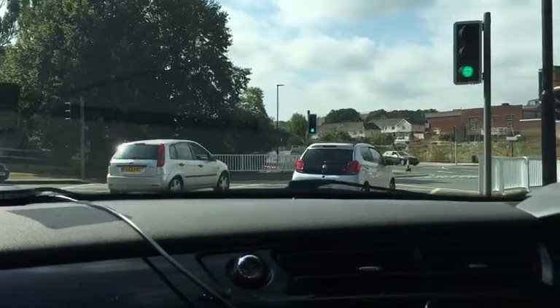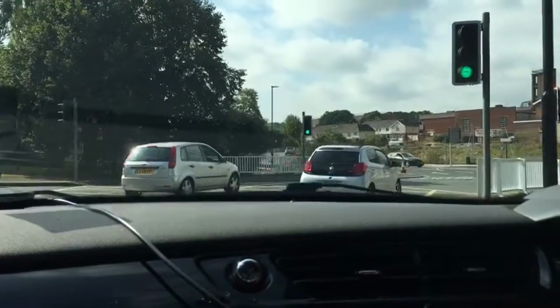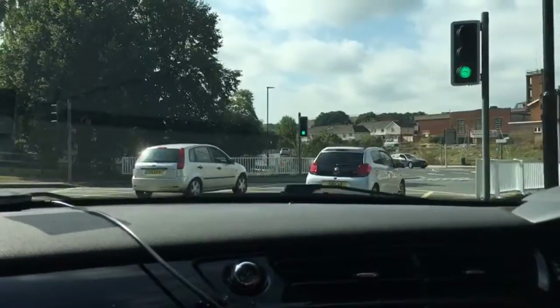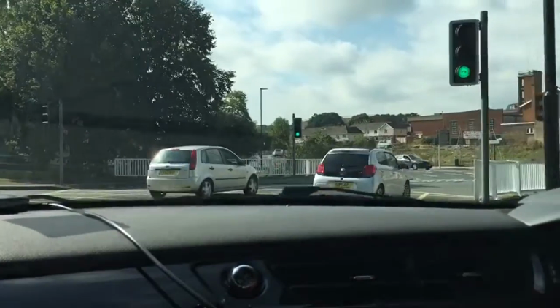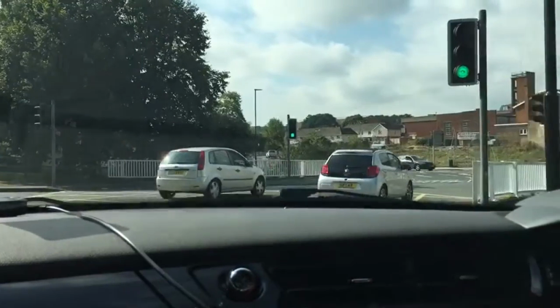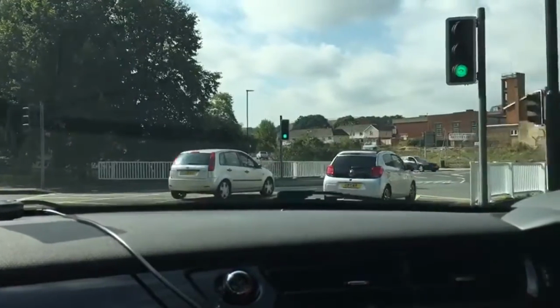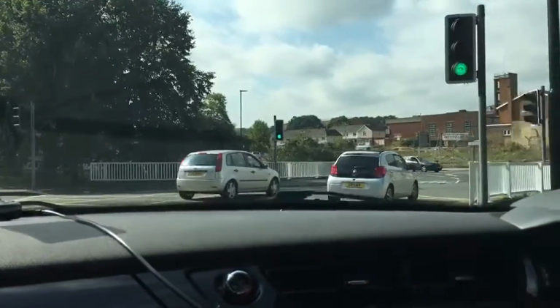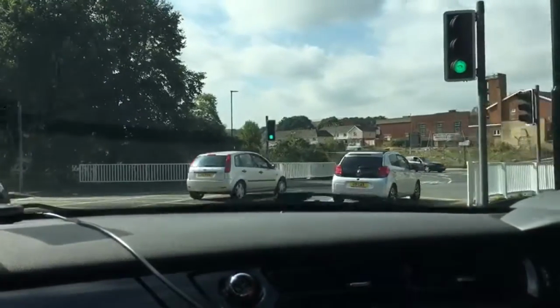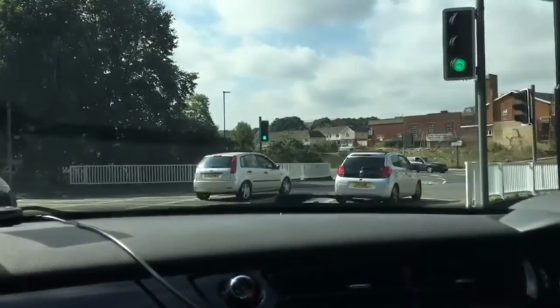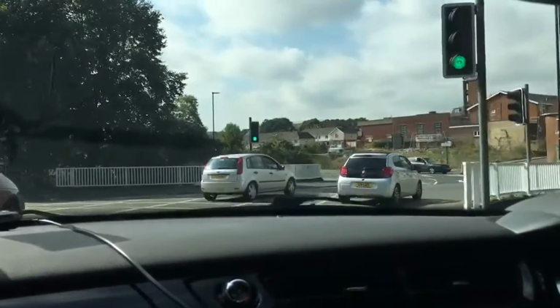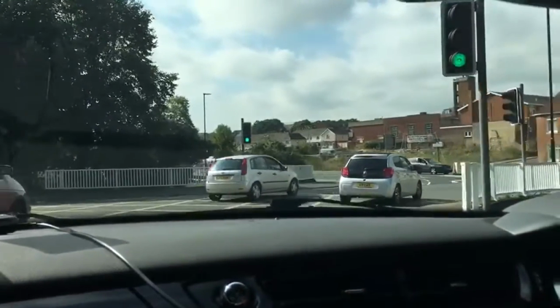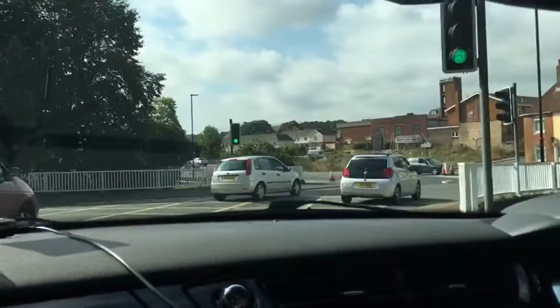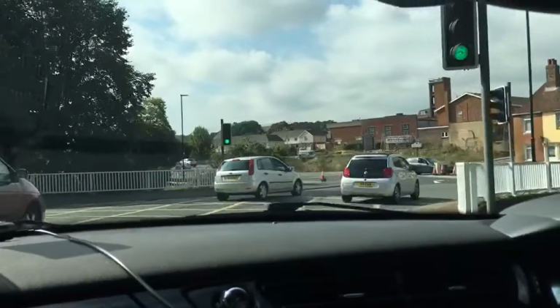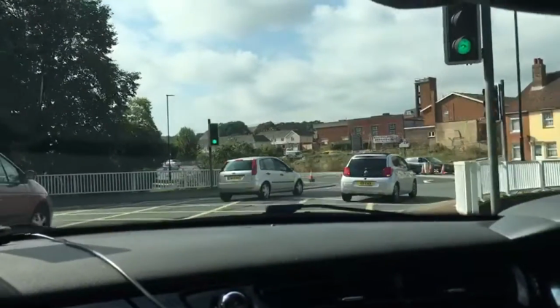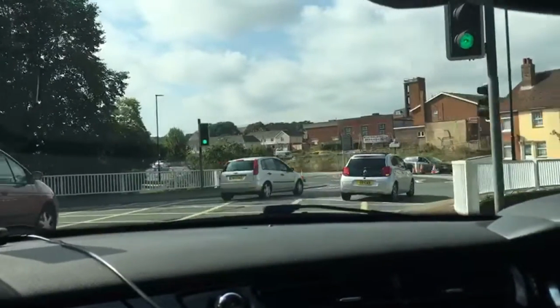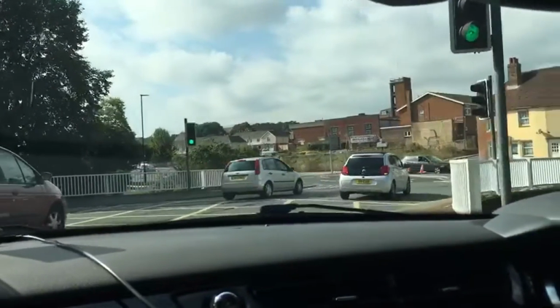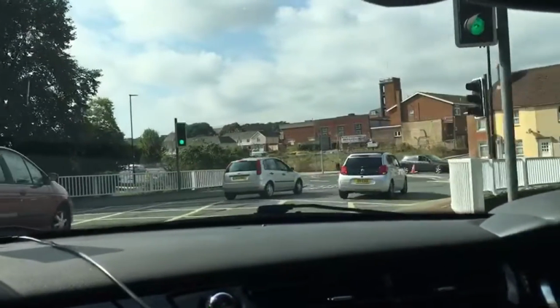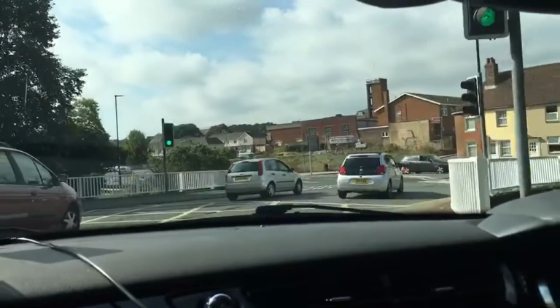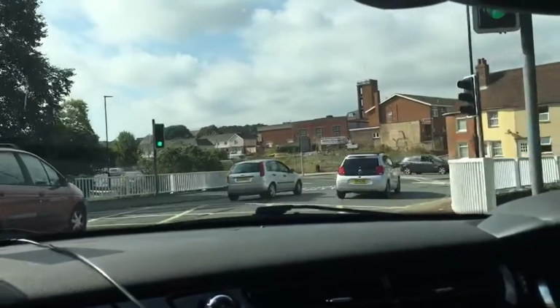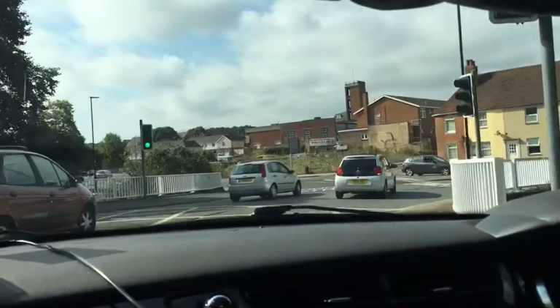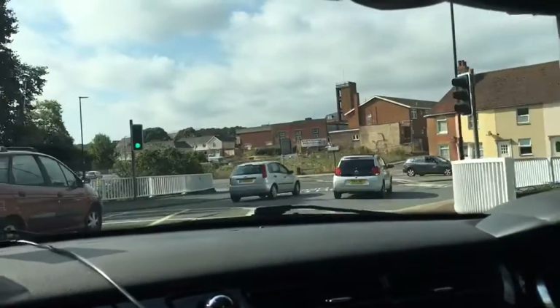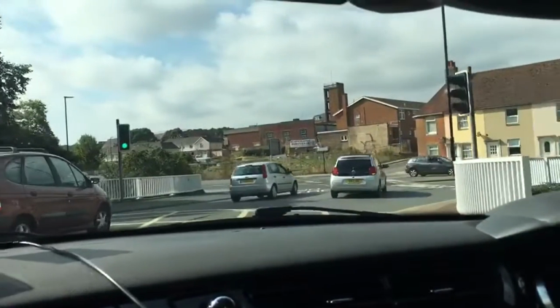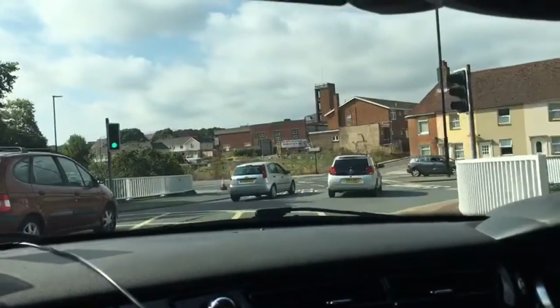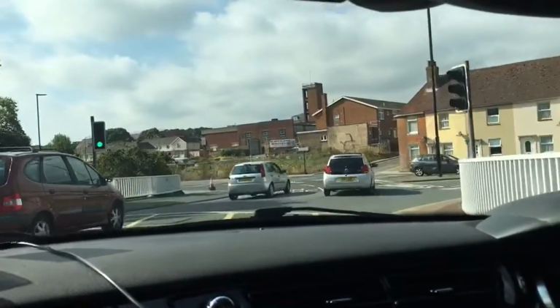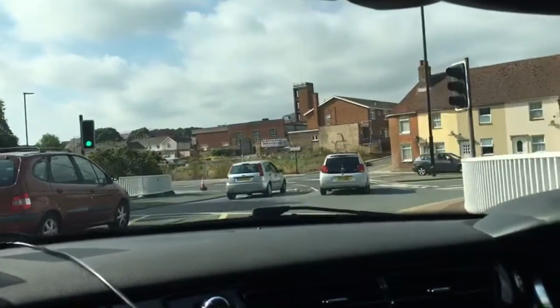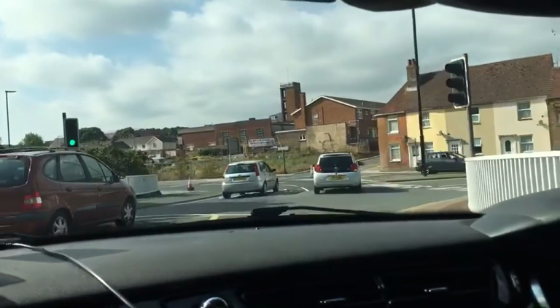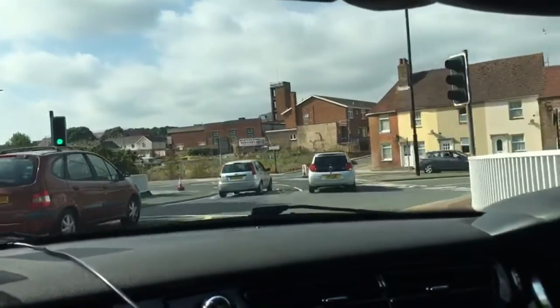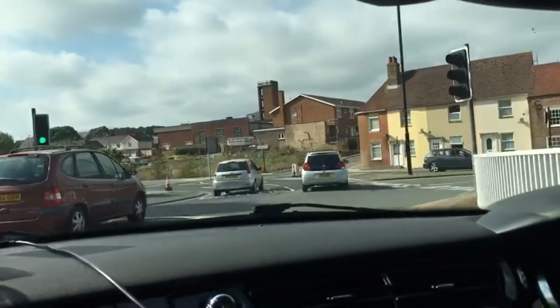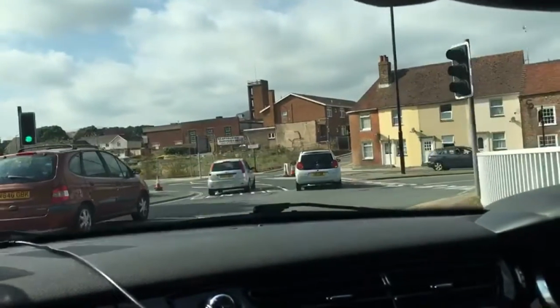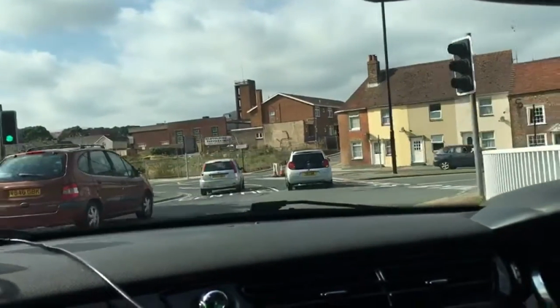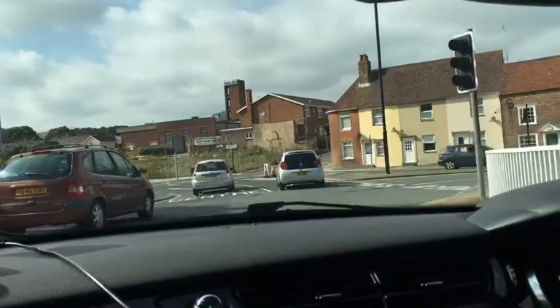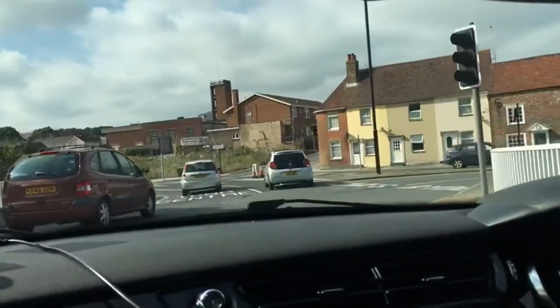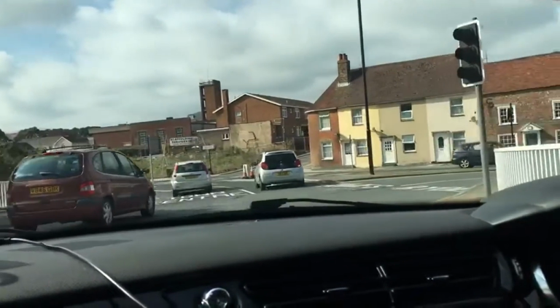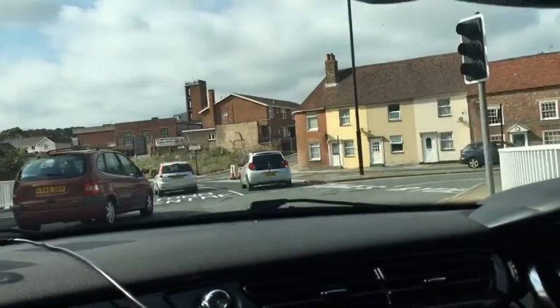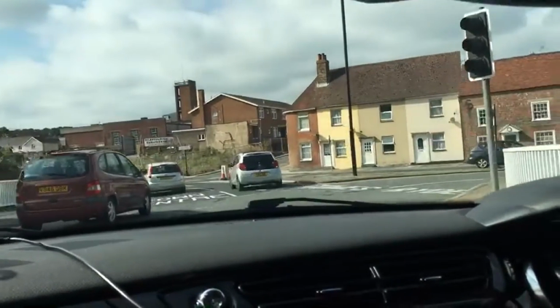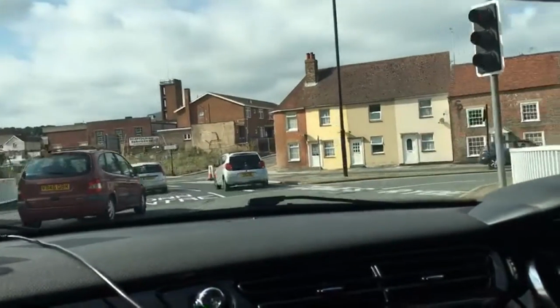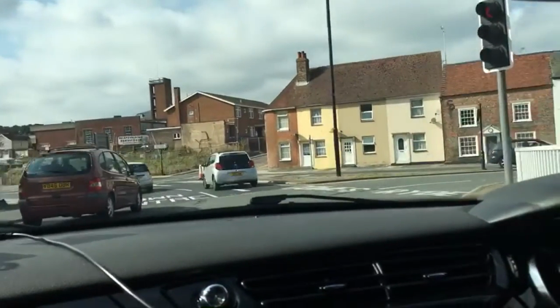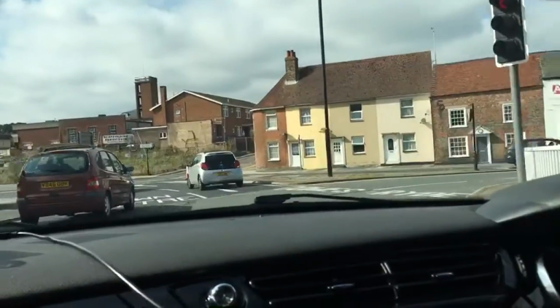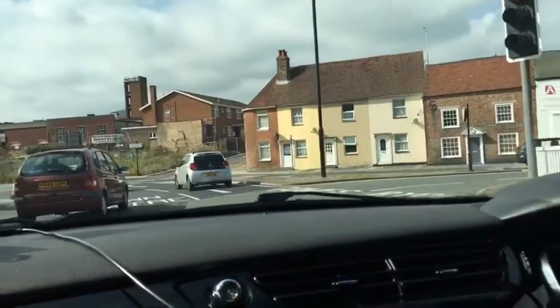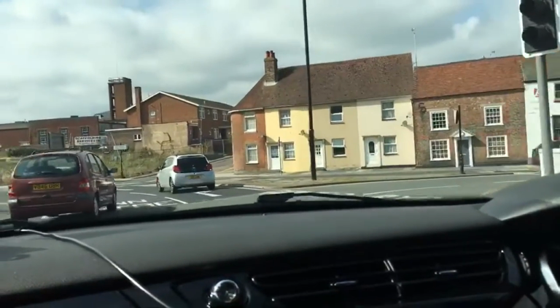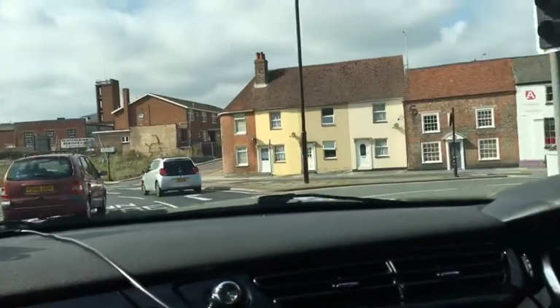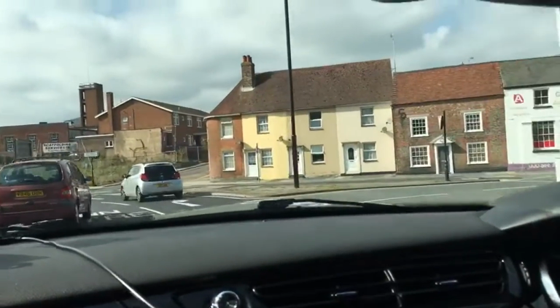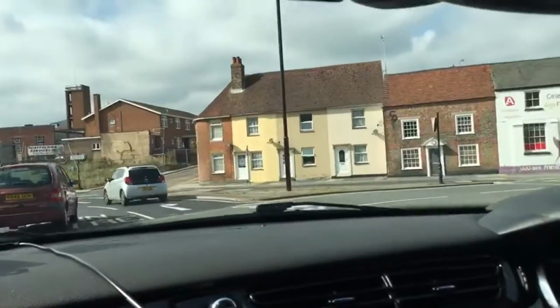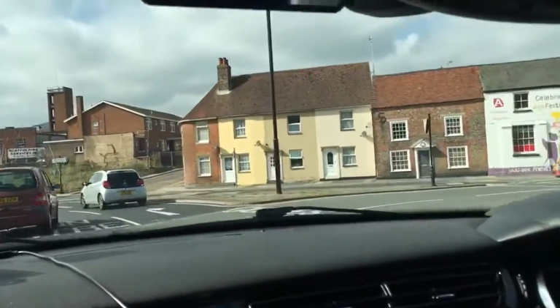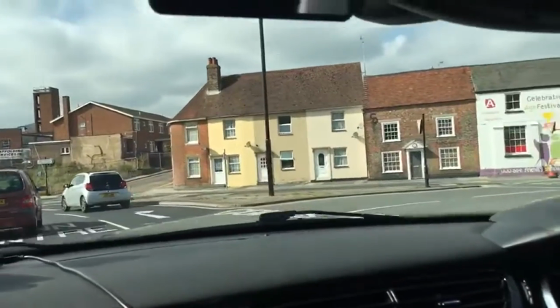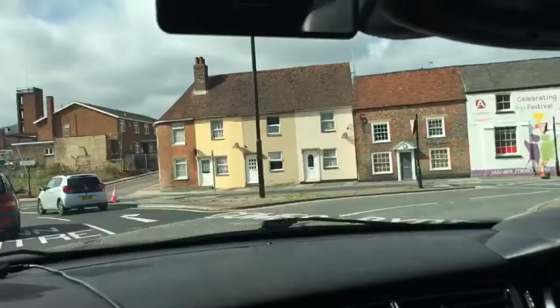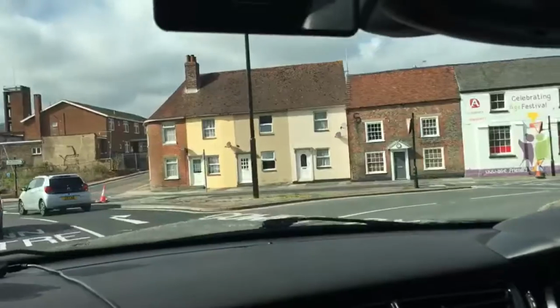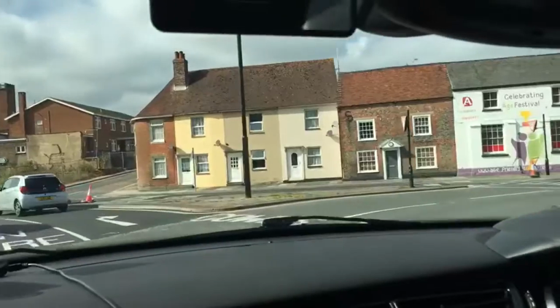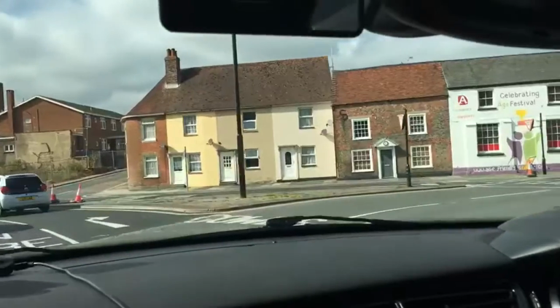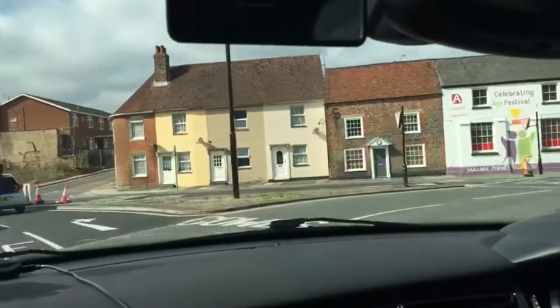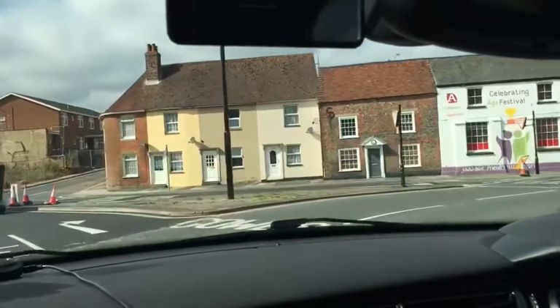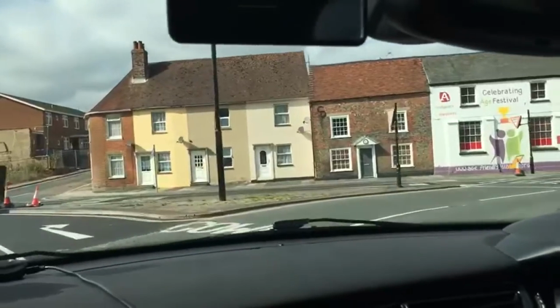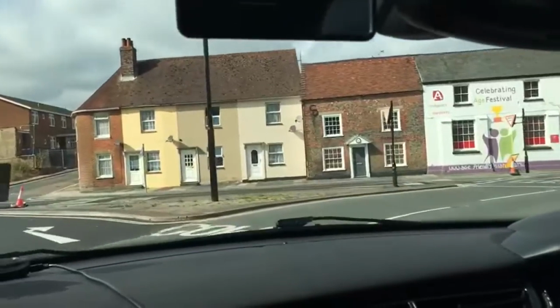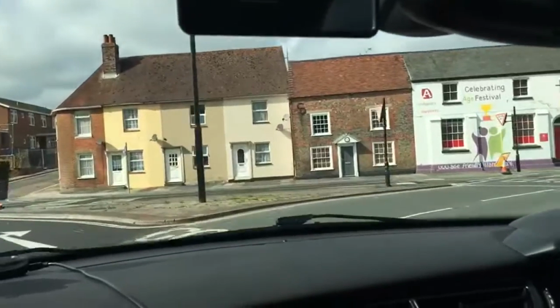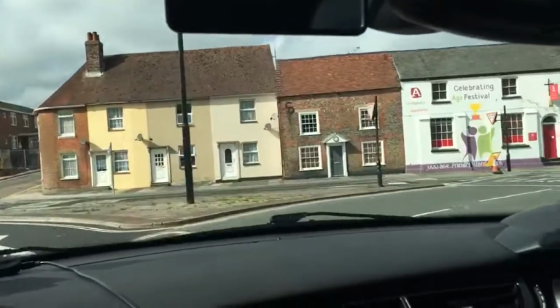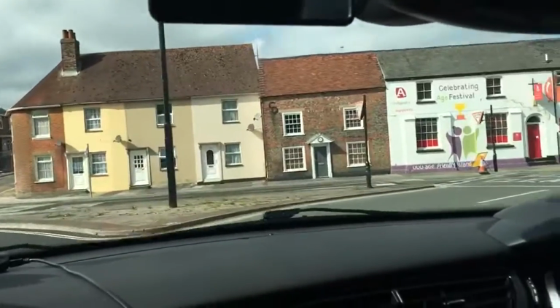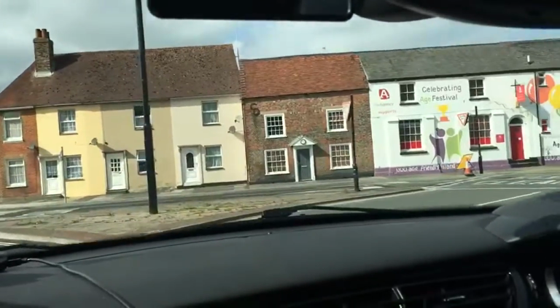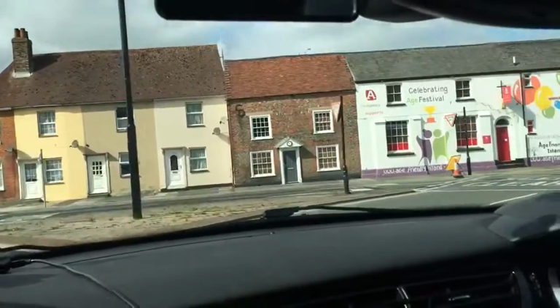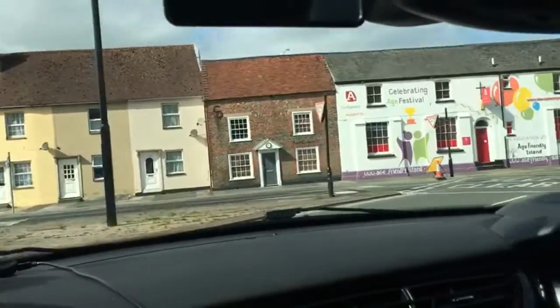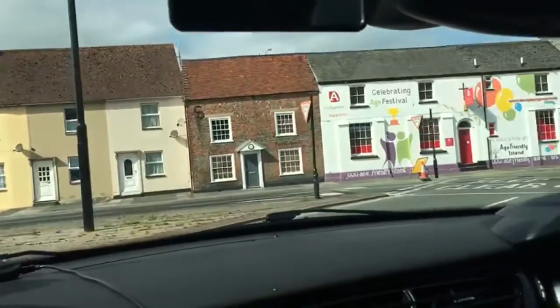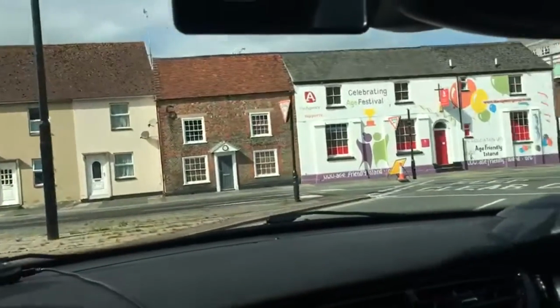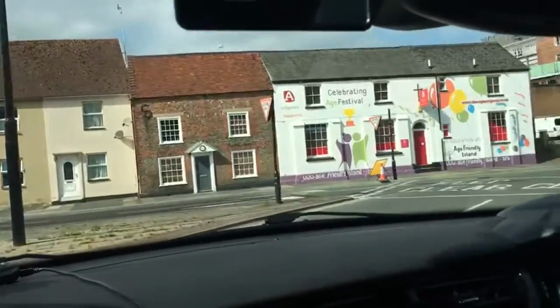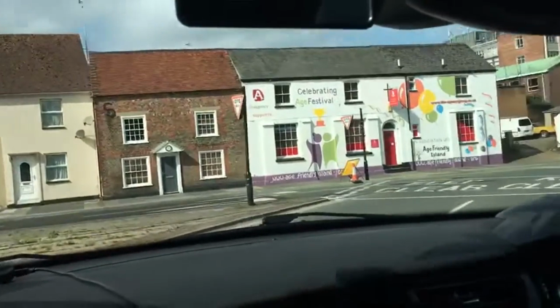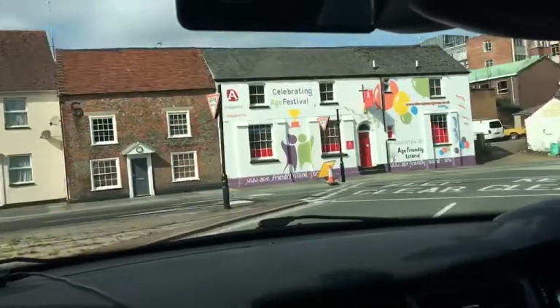I can see the car in front has moved off nicely, so I'm now going to move in towards the Cowes Lane, maintaining good lane discipline.